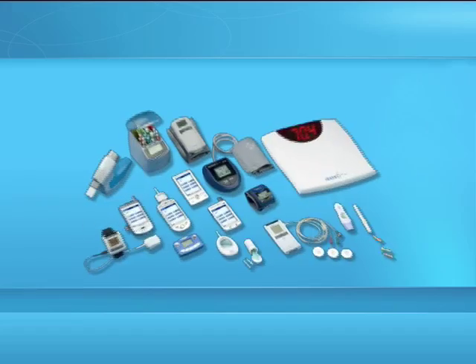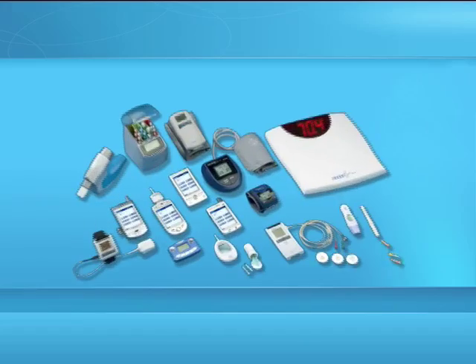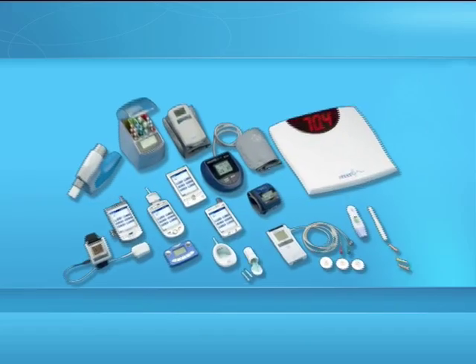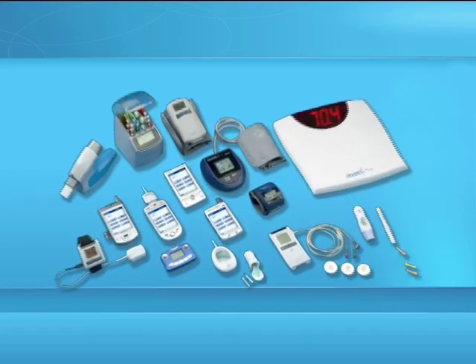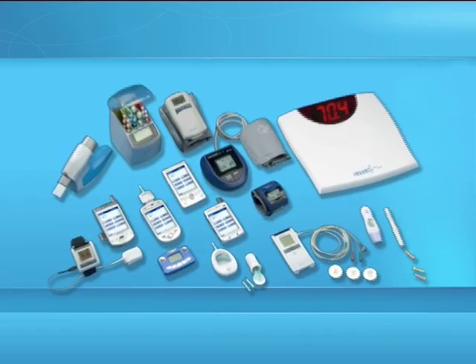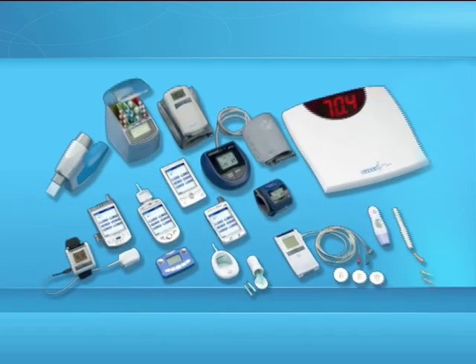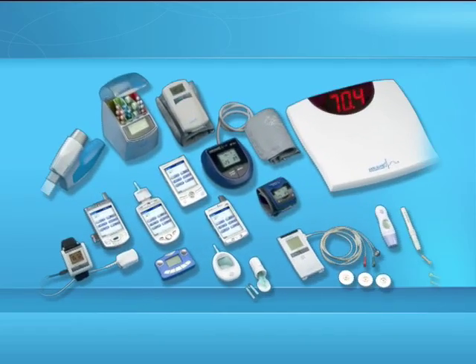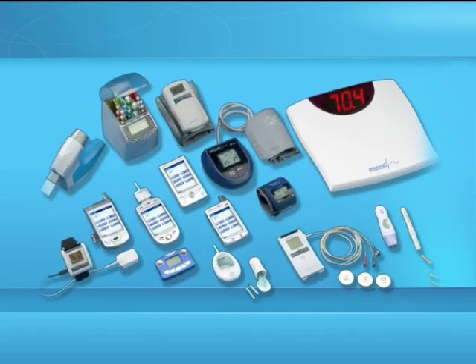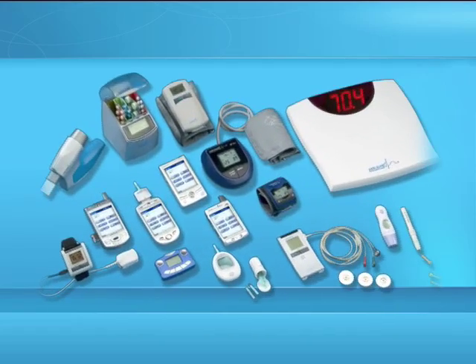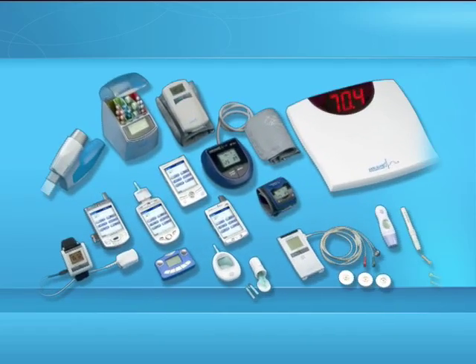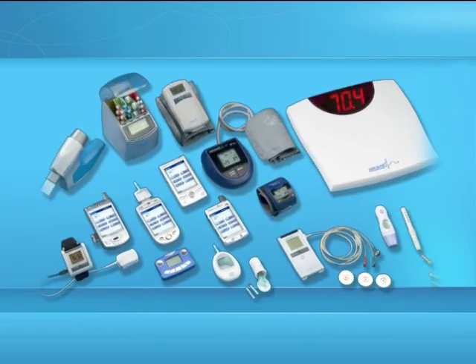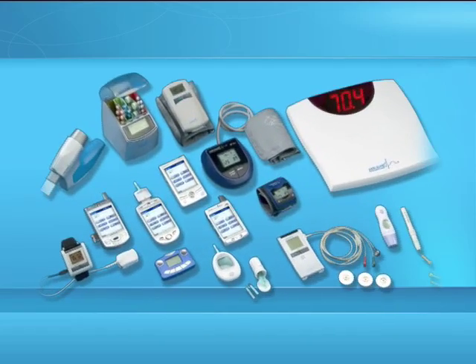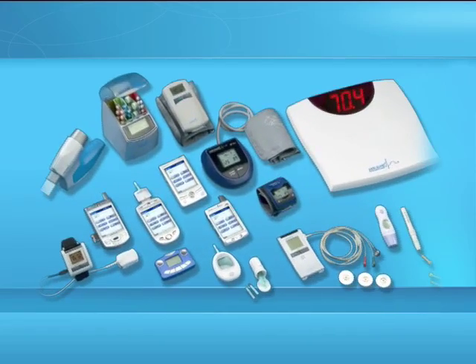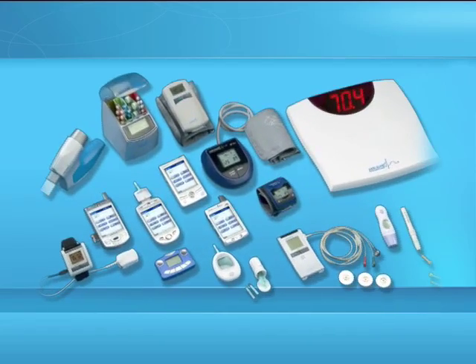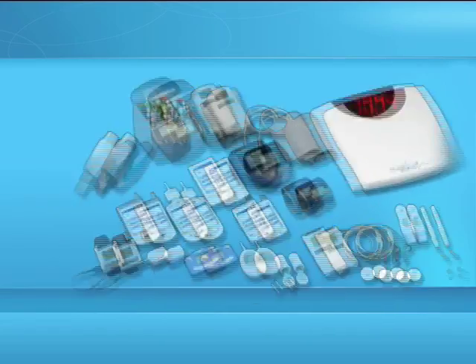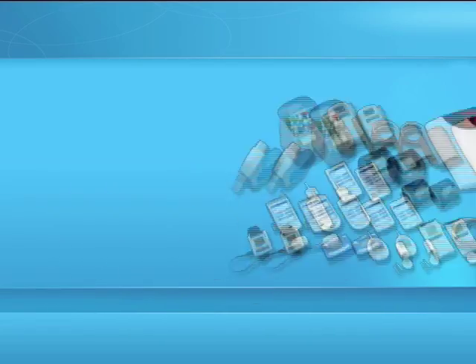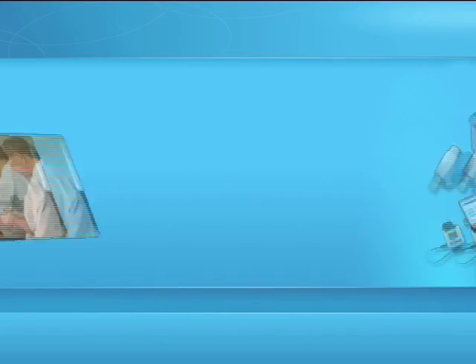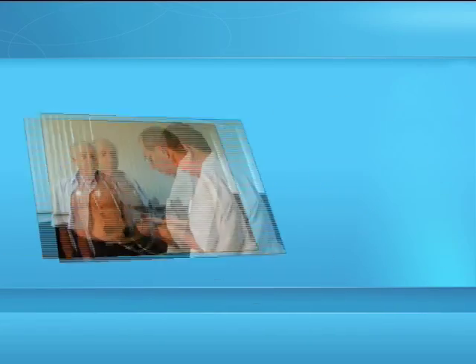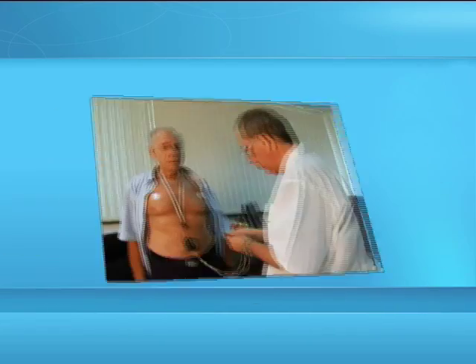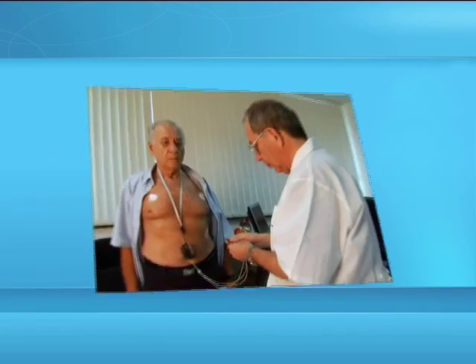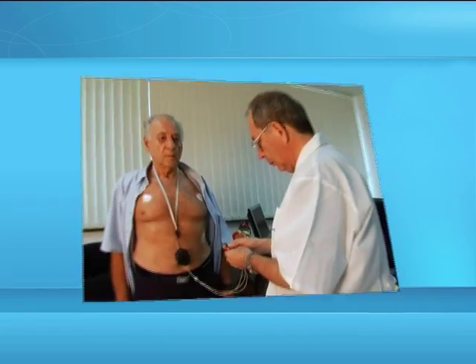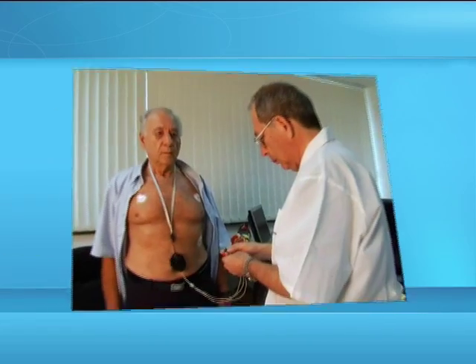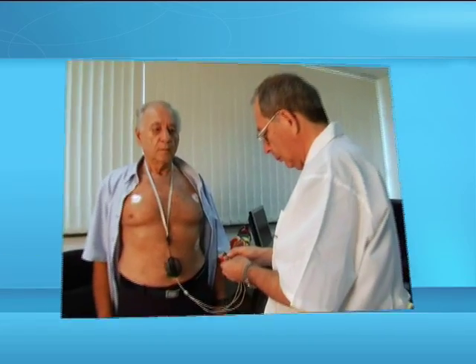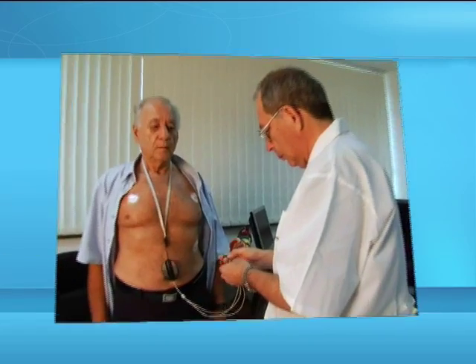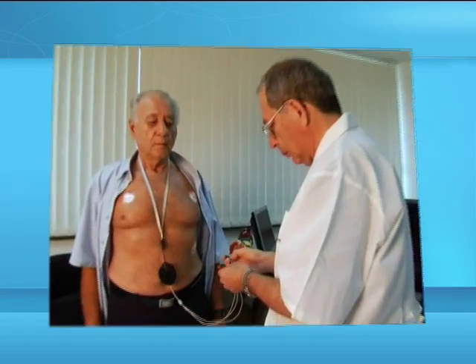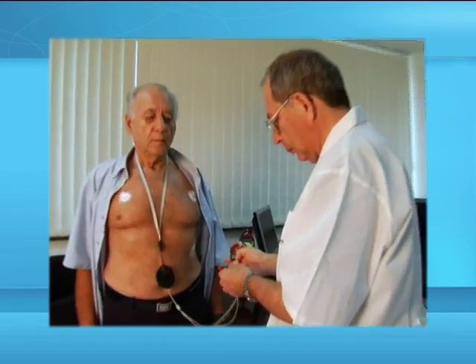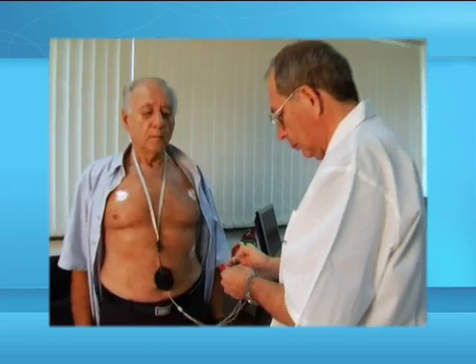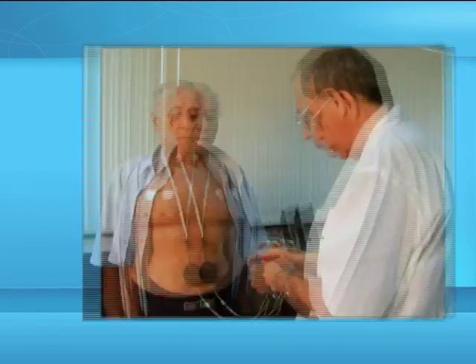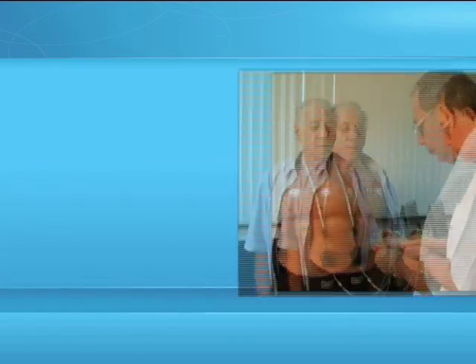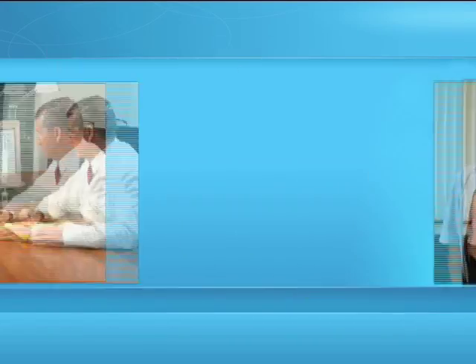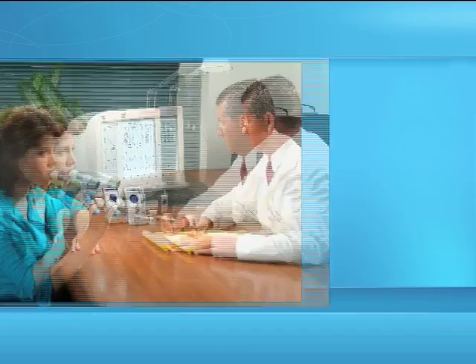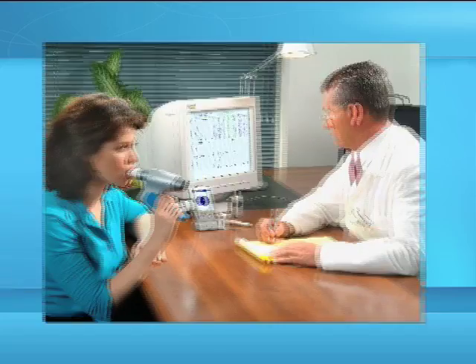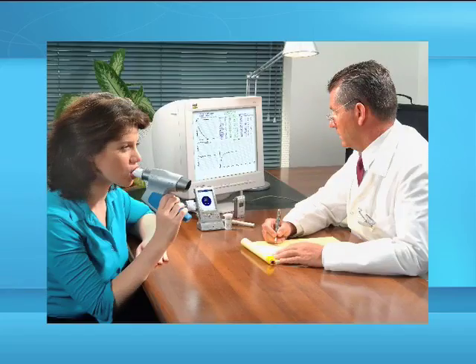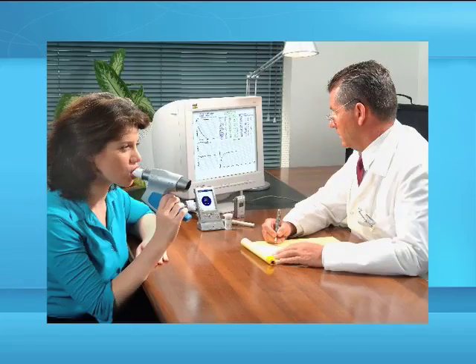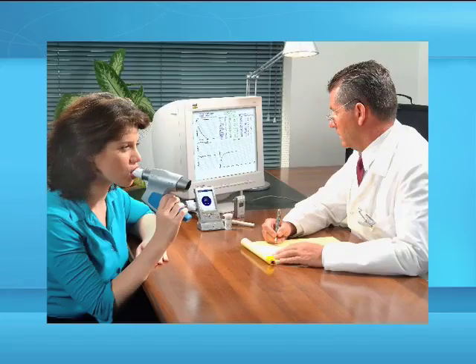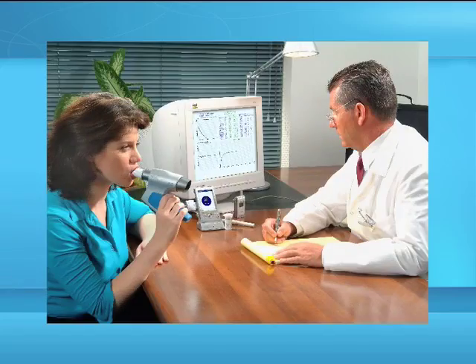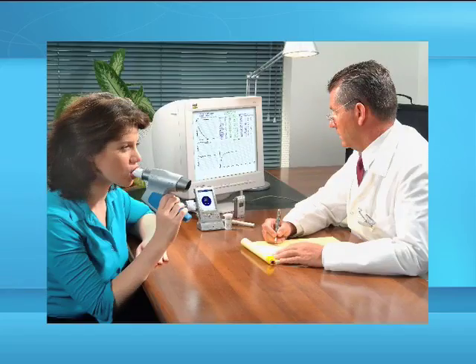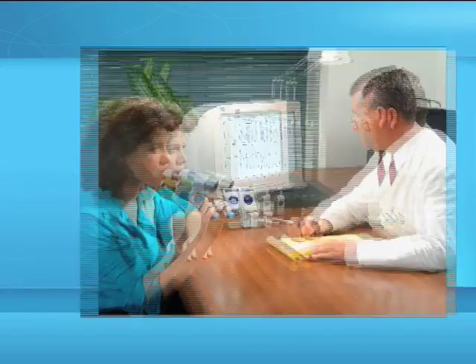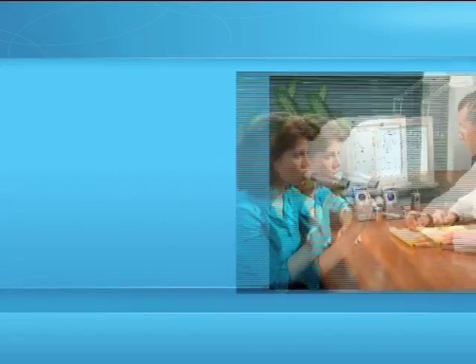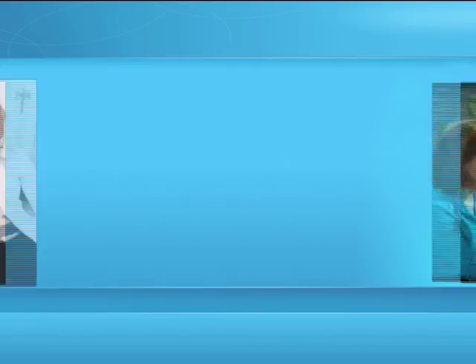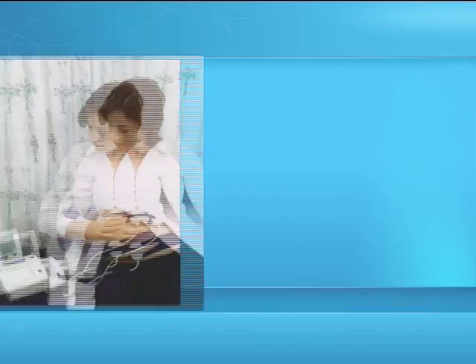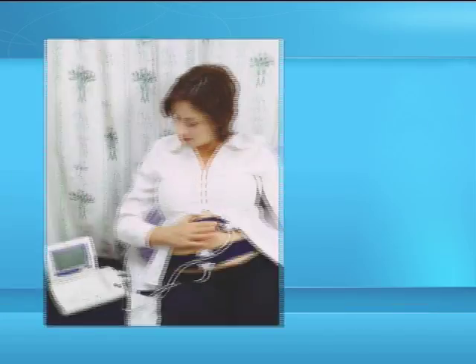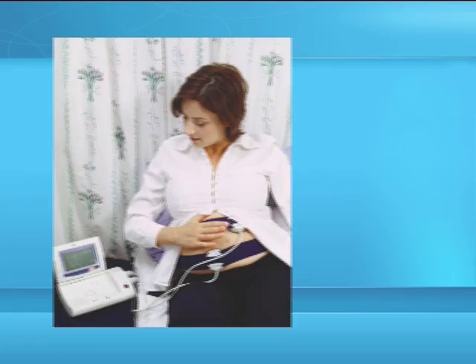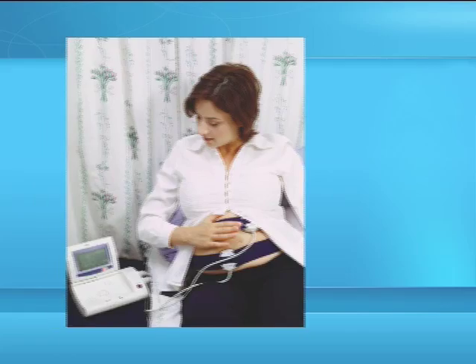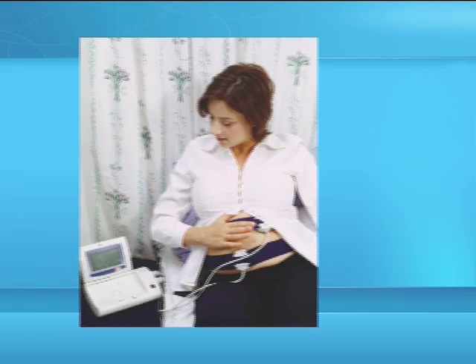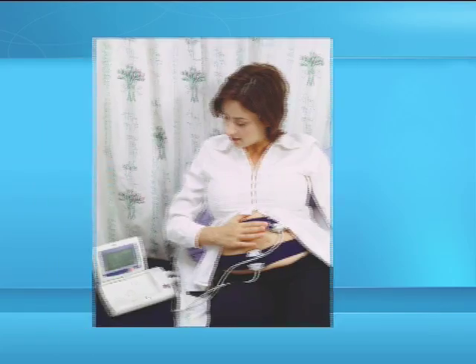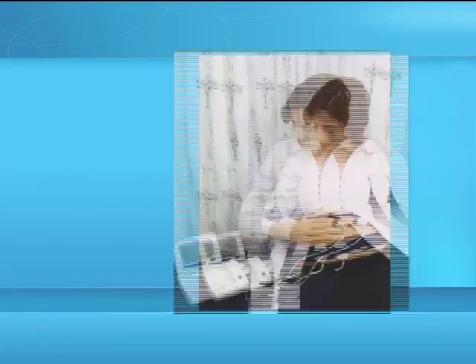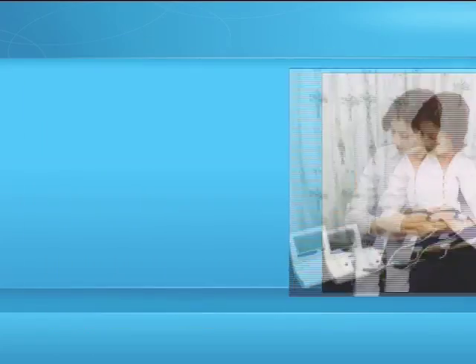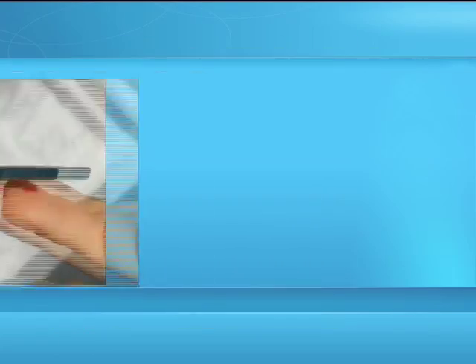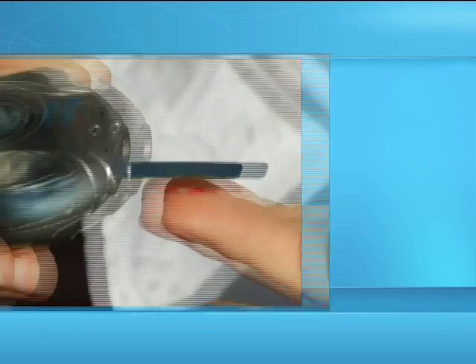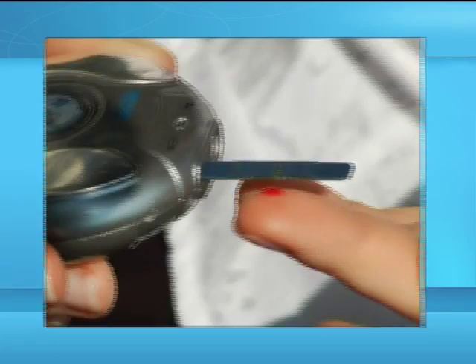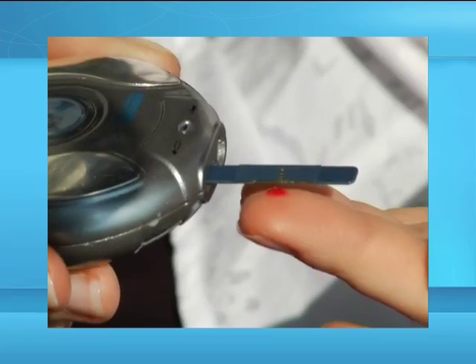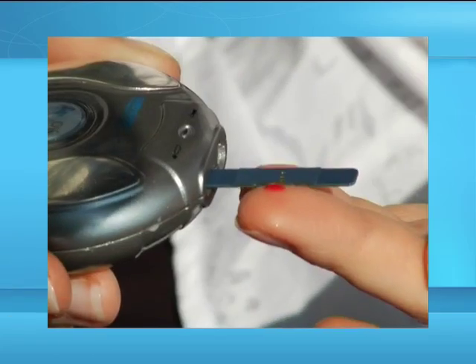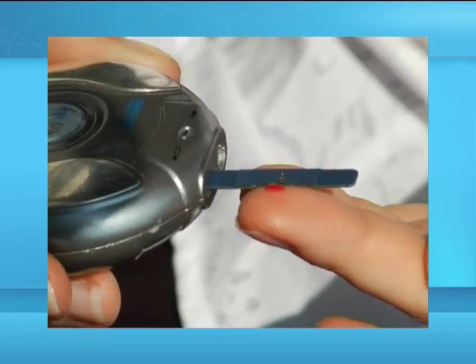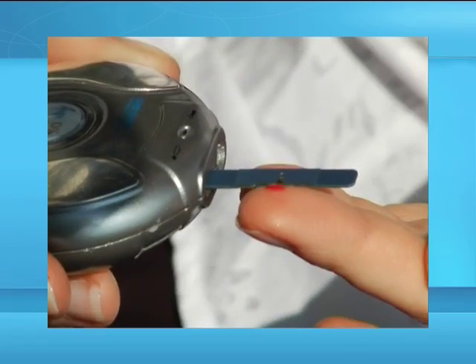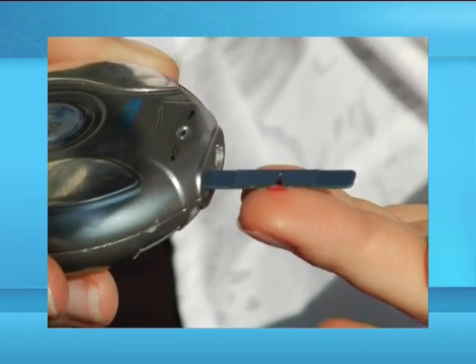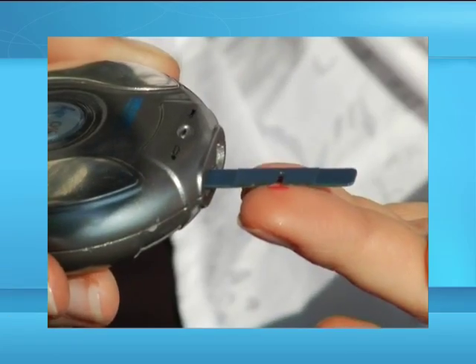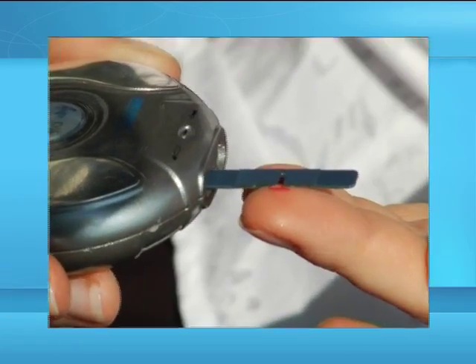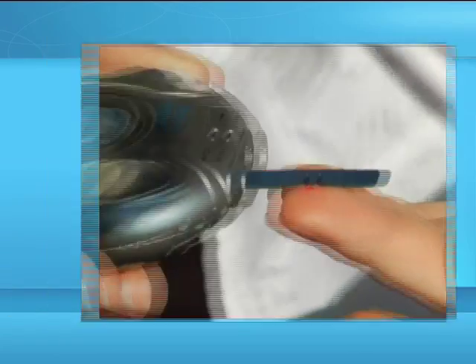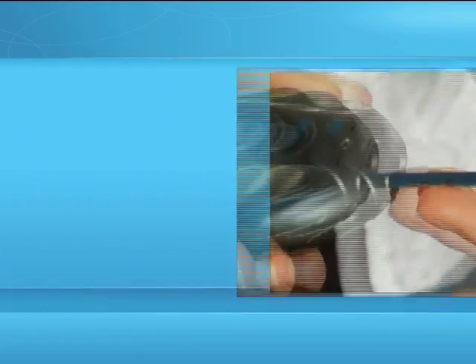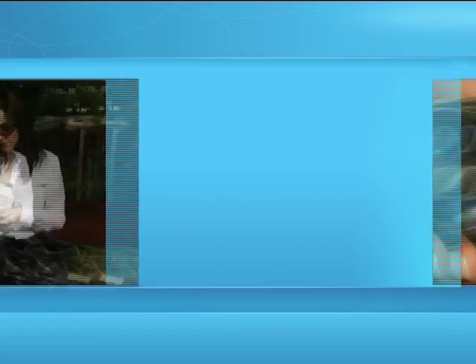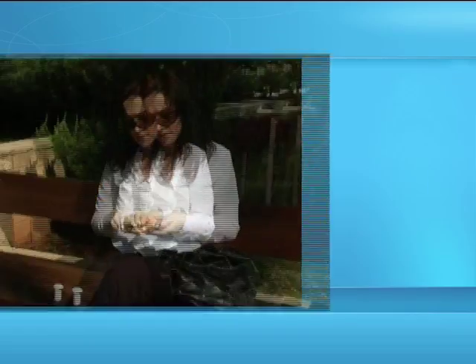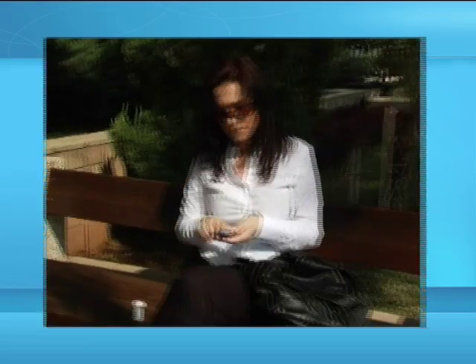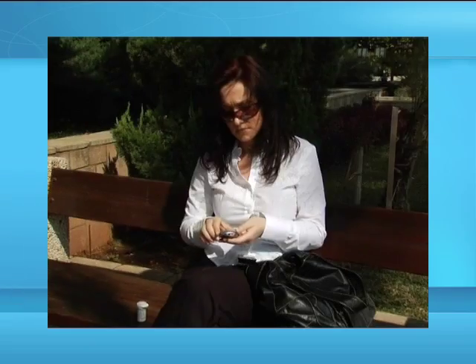CardGuard offers a wide range of devices in the fields of cardiology, pulmonology, obstetrics, diabetes management and wellness.